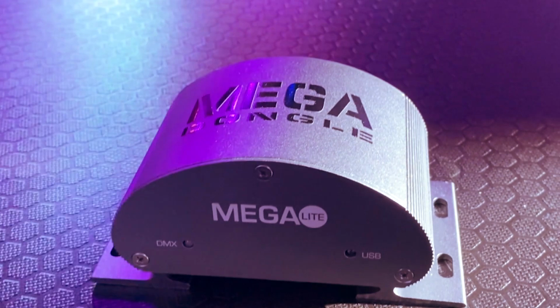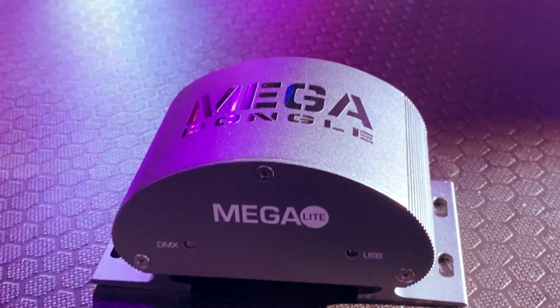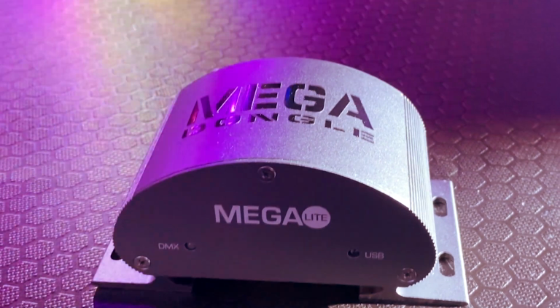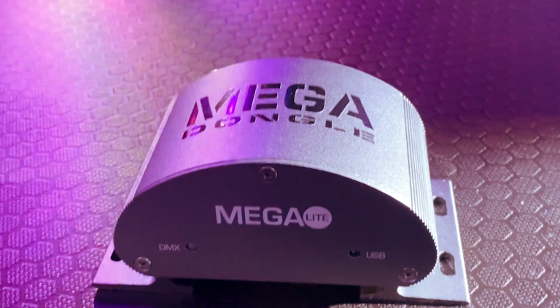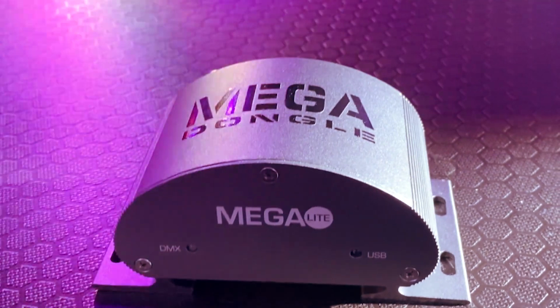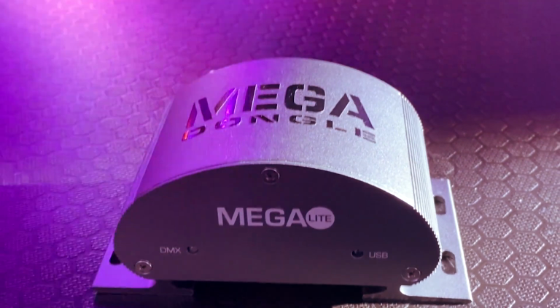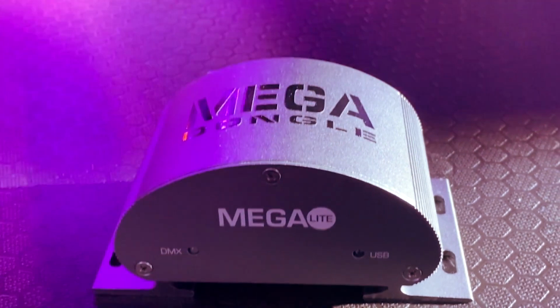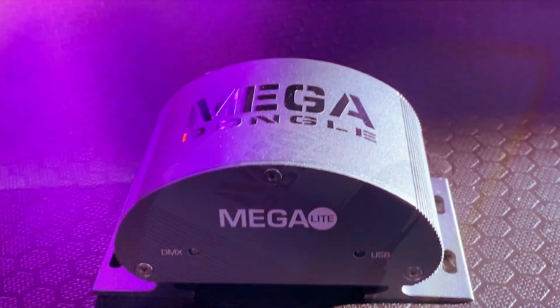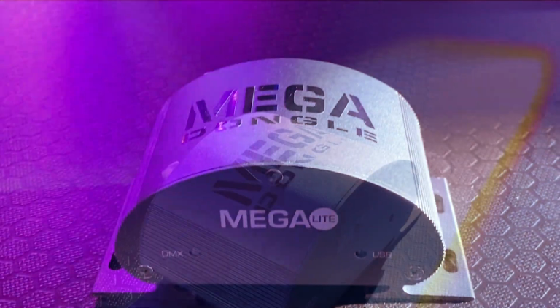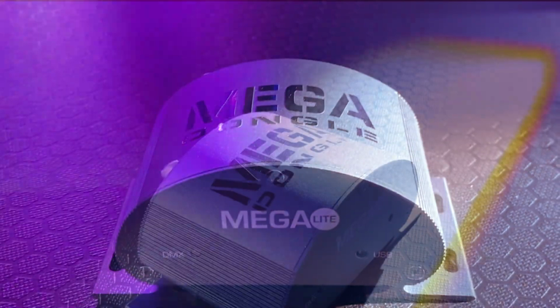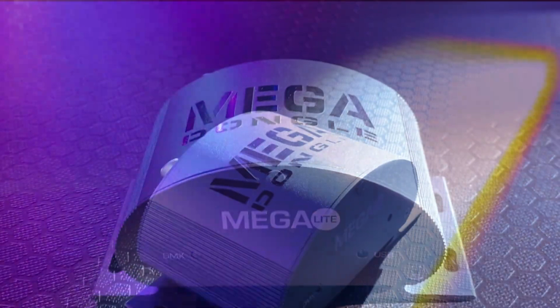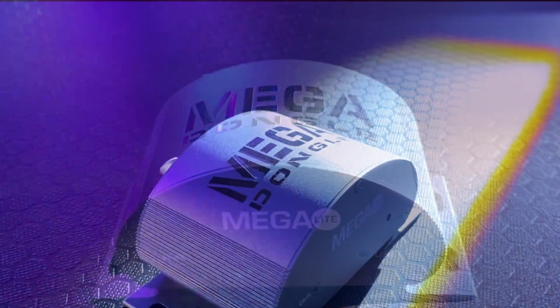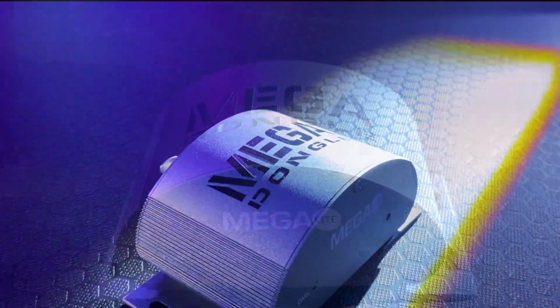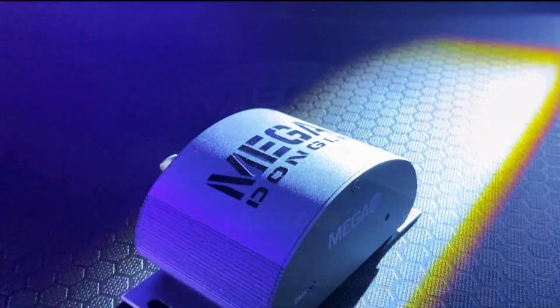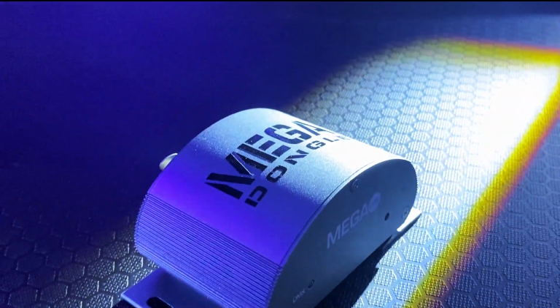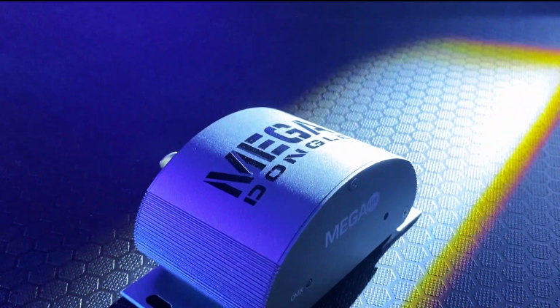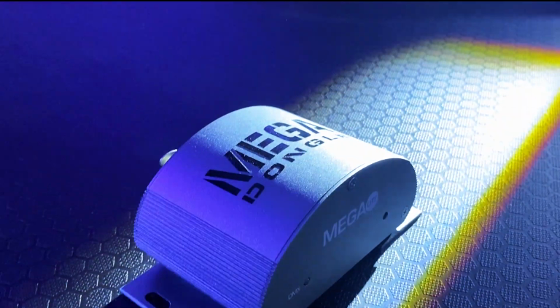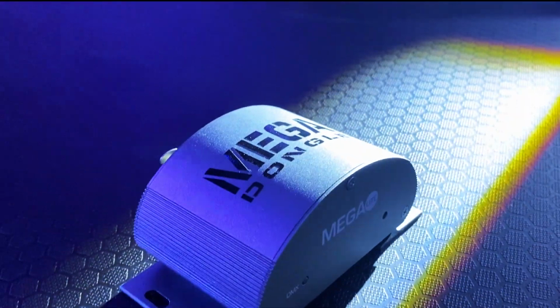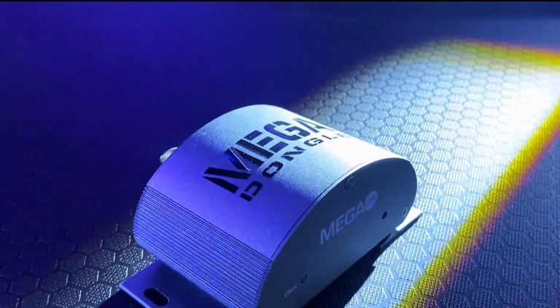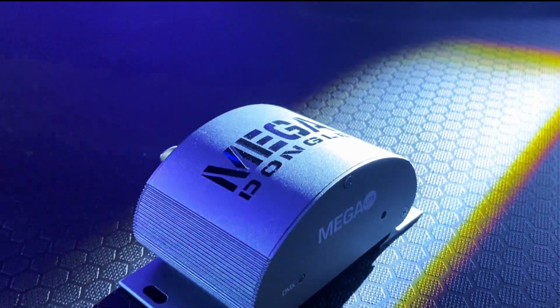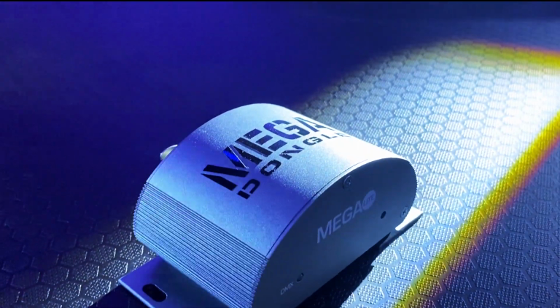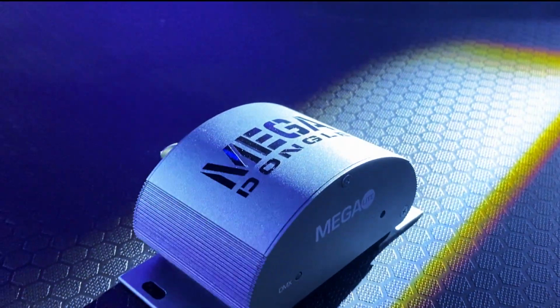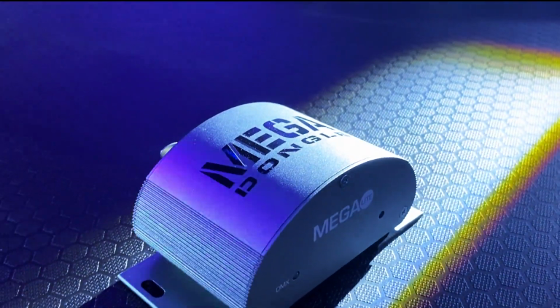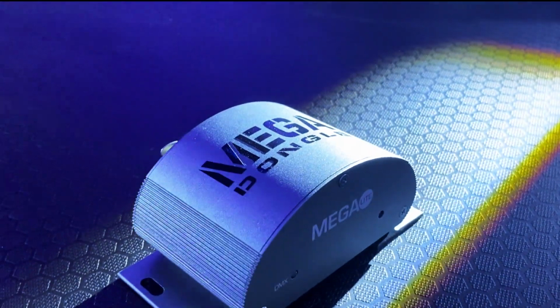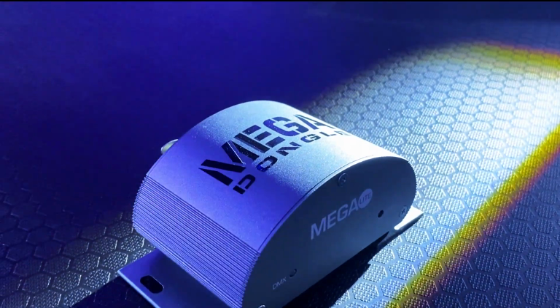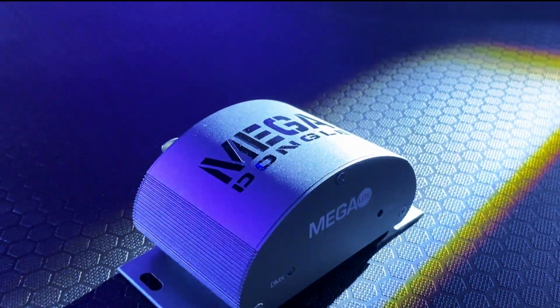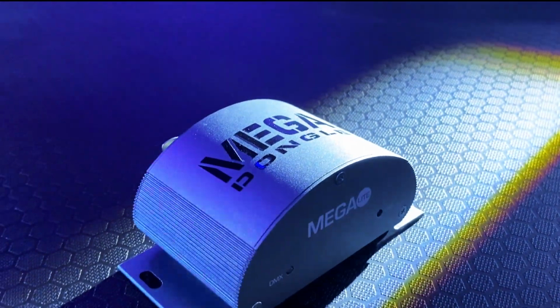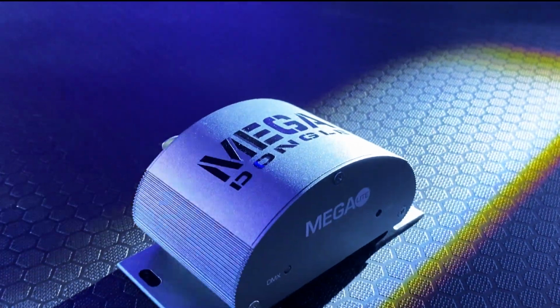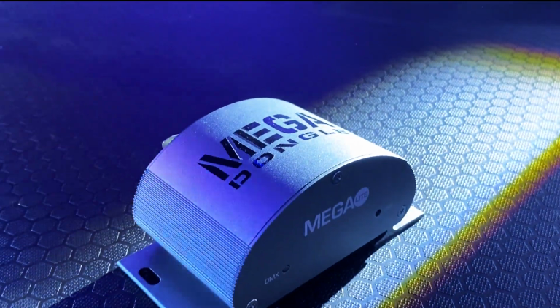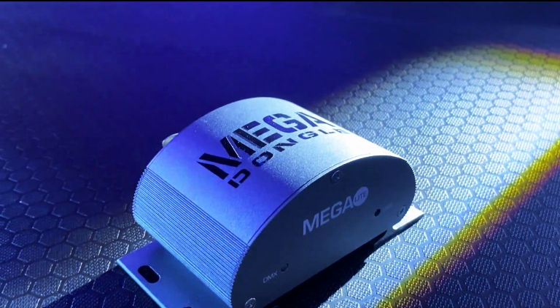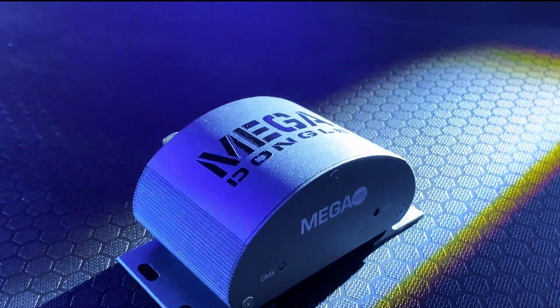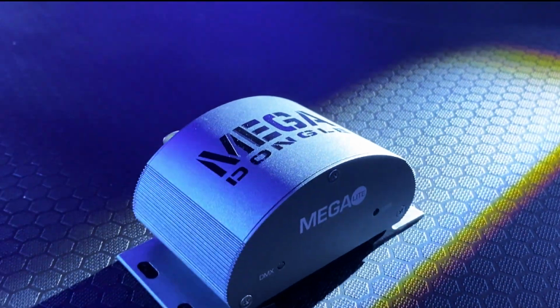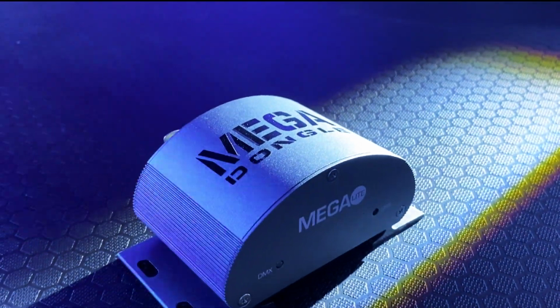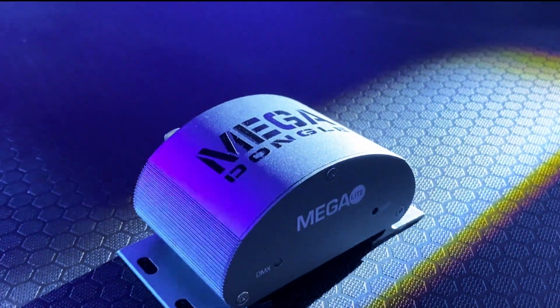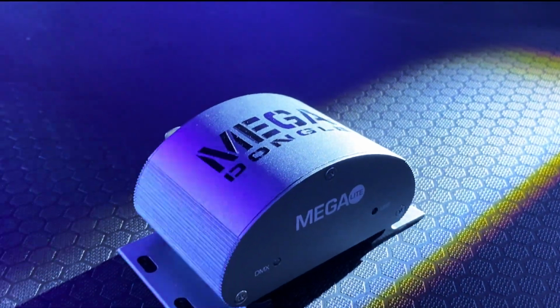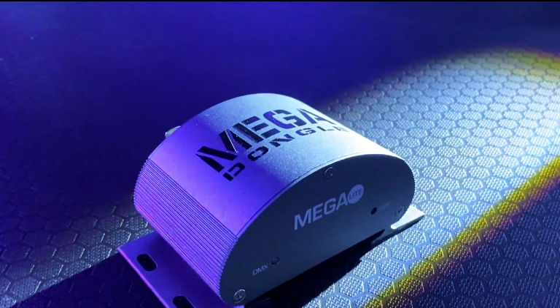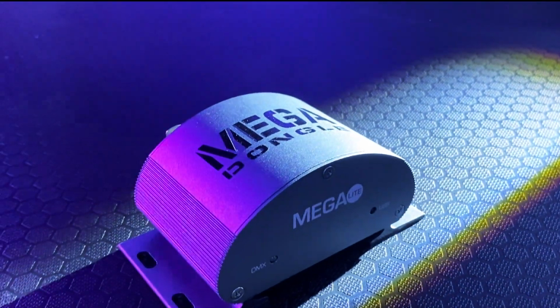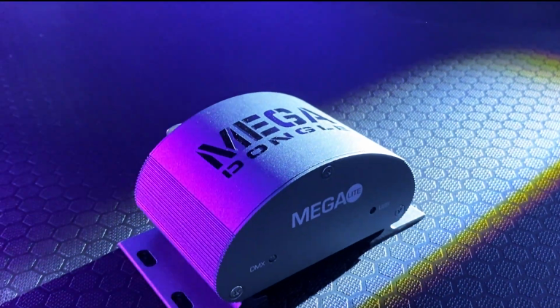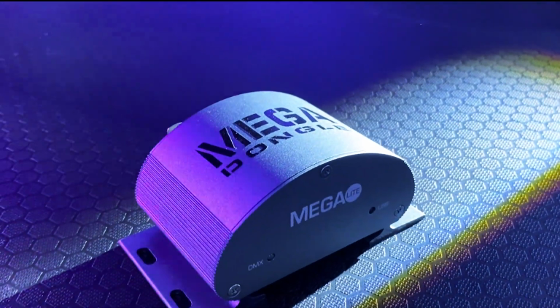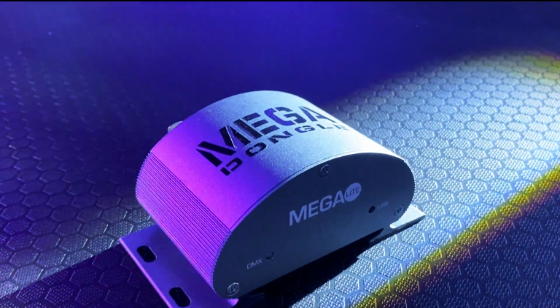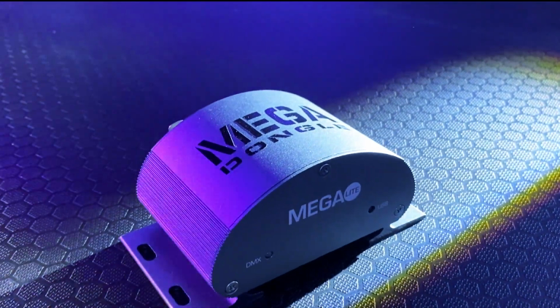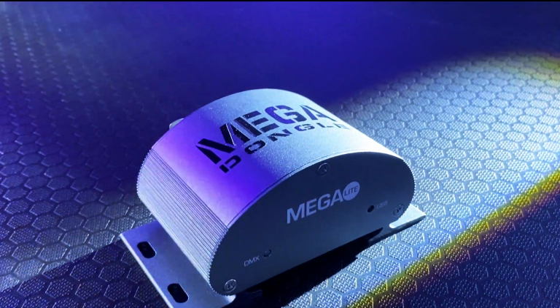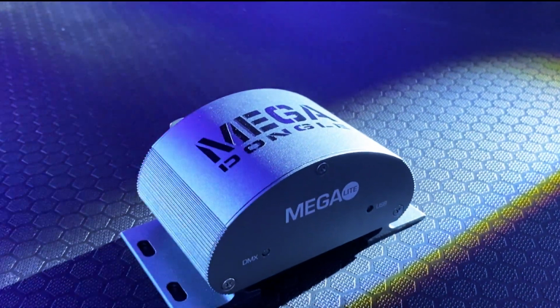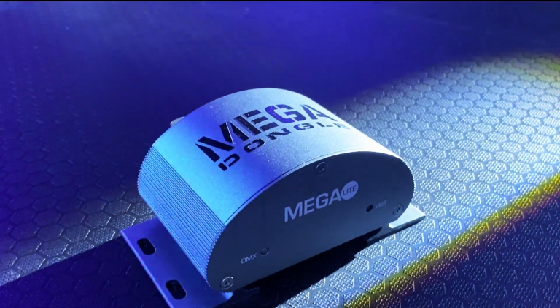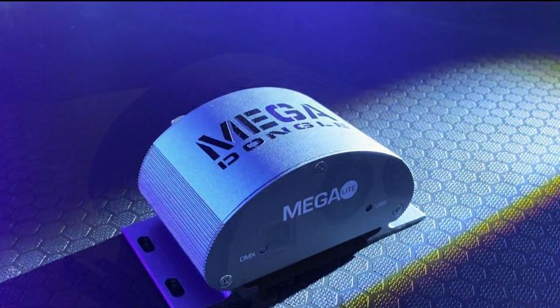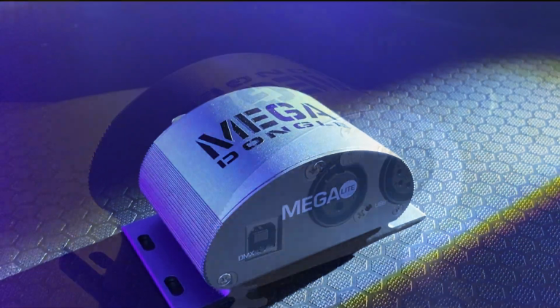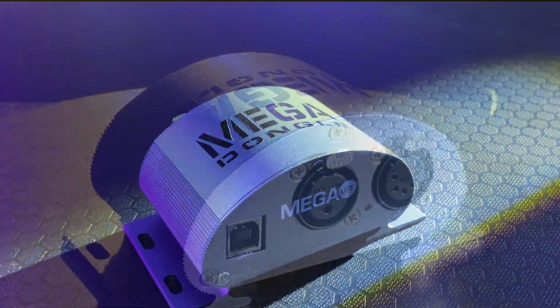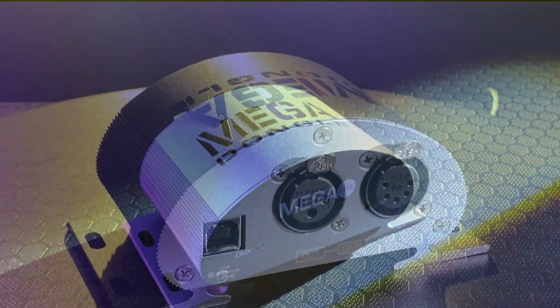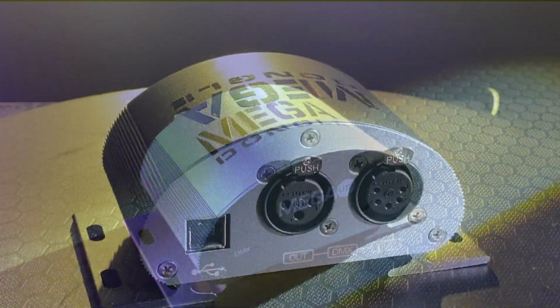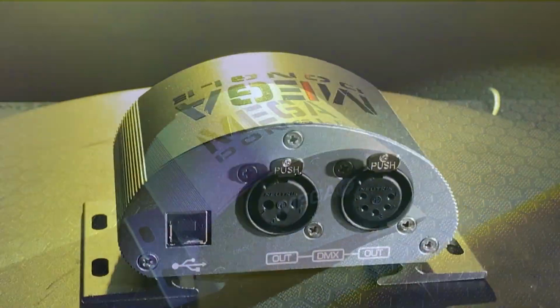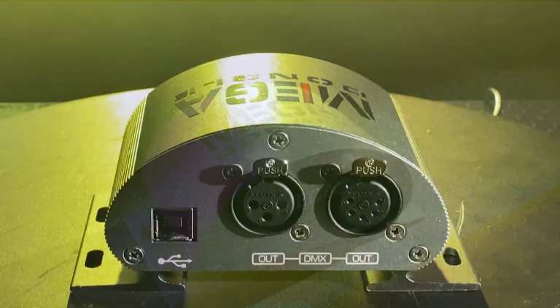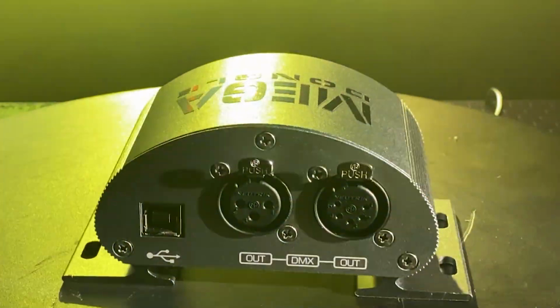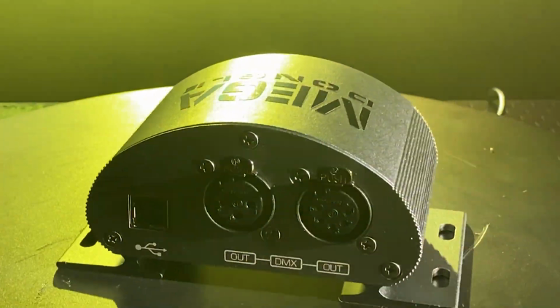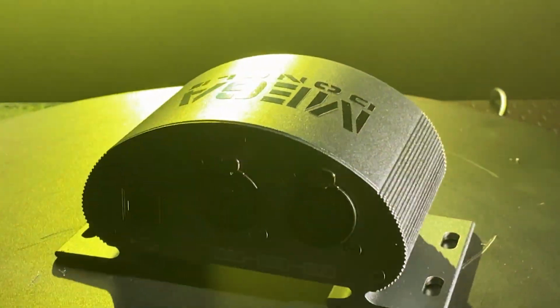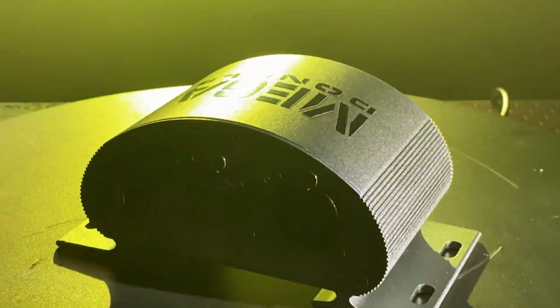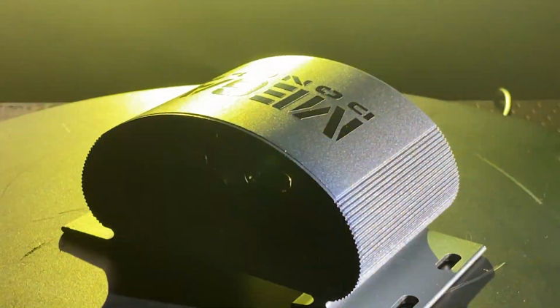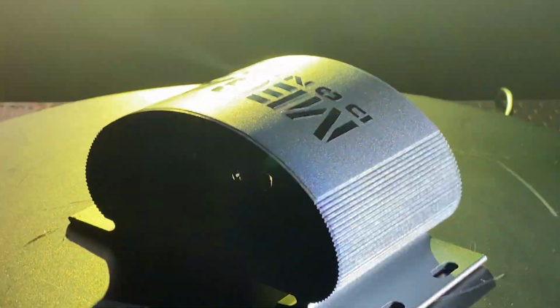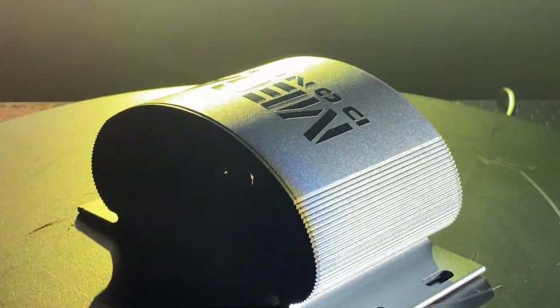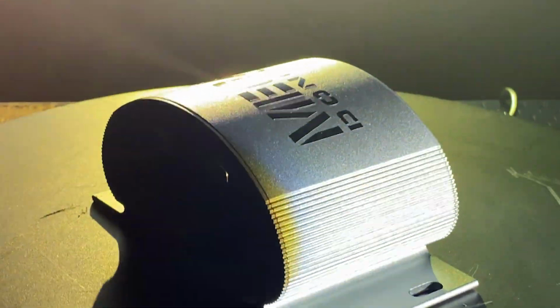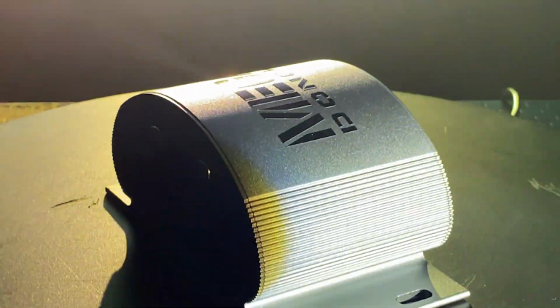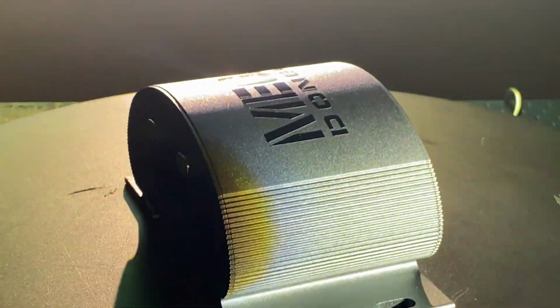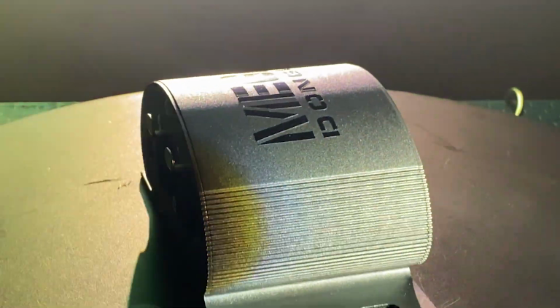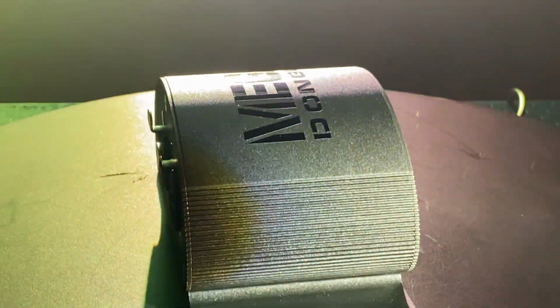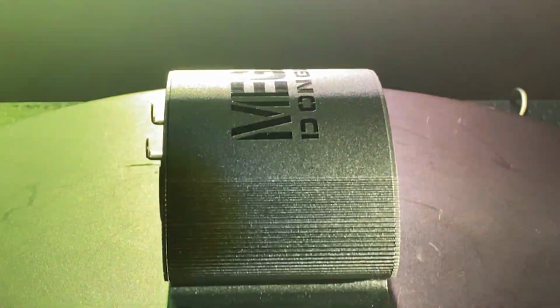For more information about the three control platforms, please visit our control section on our website at www.megadotlighting.com.